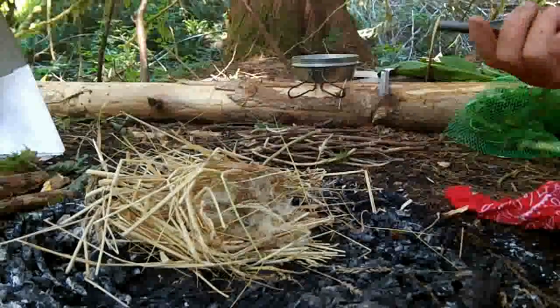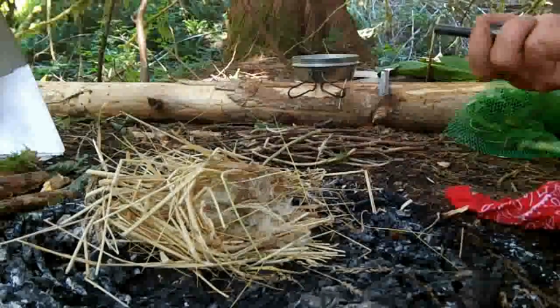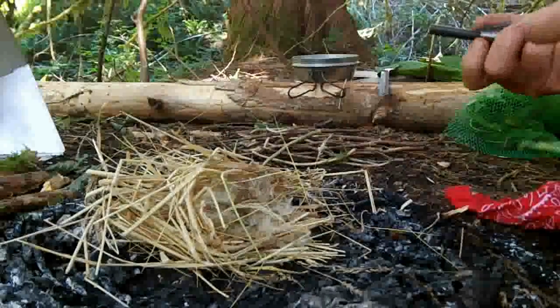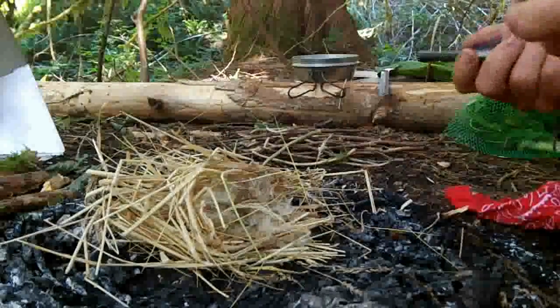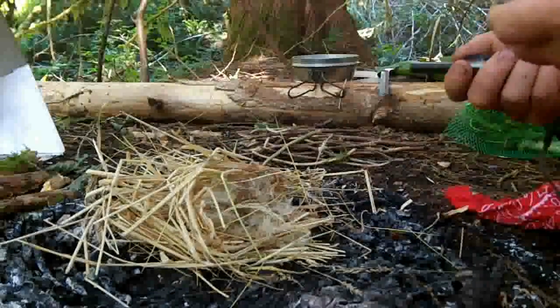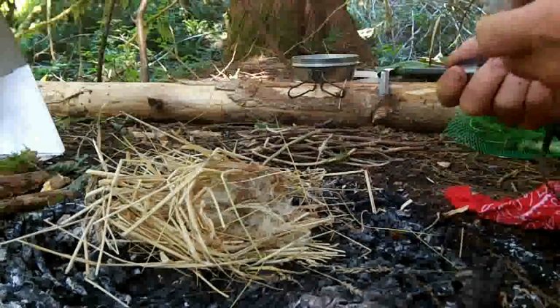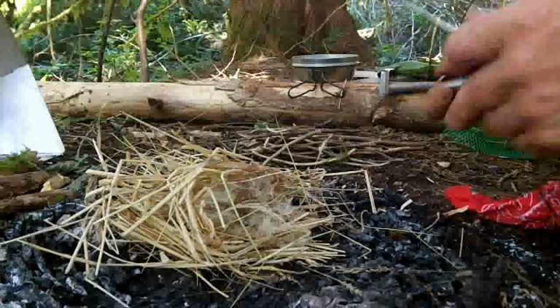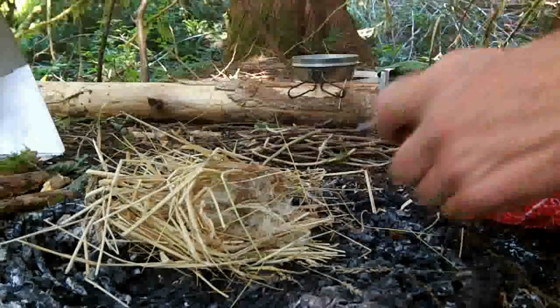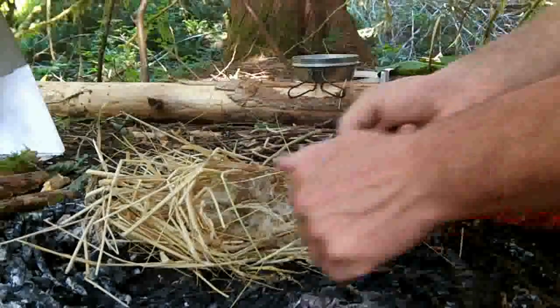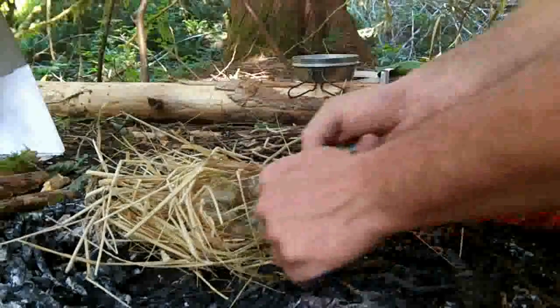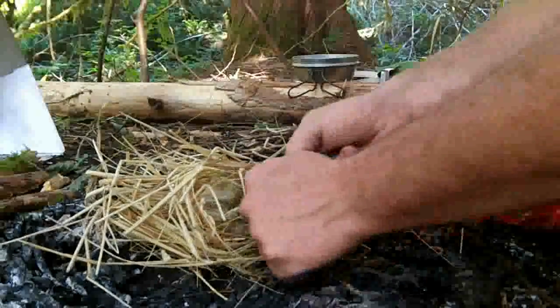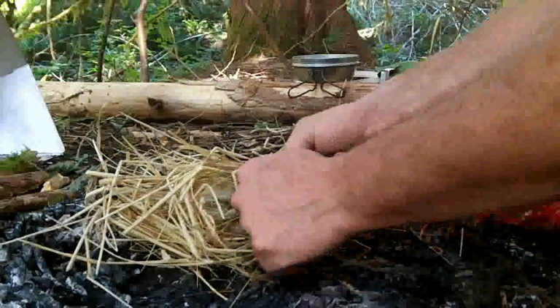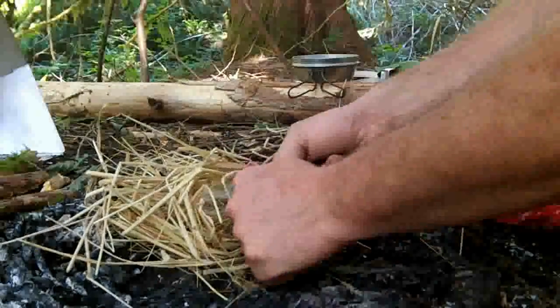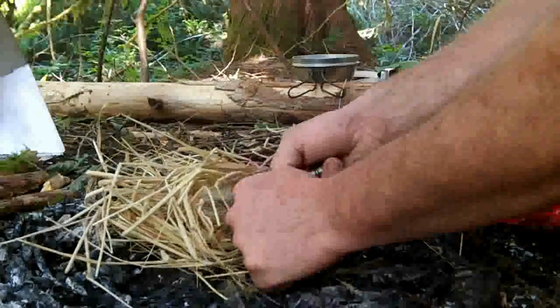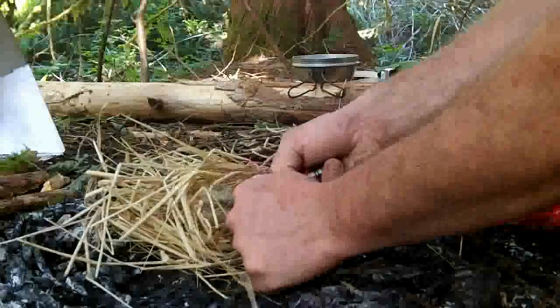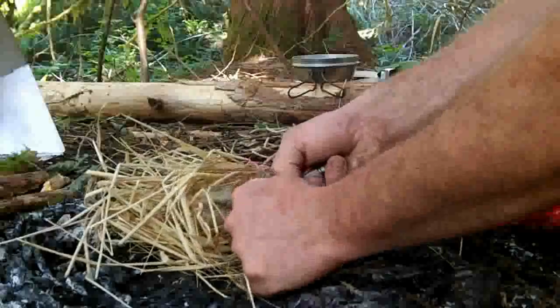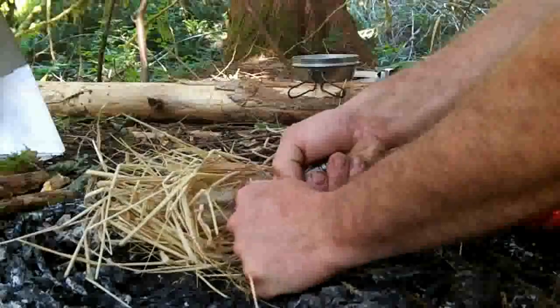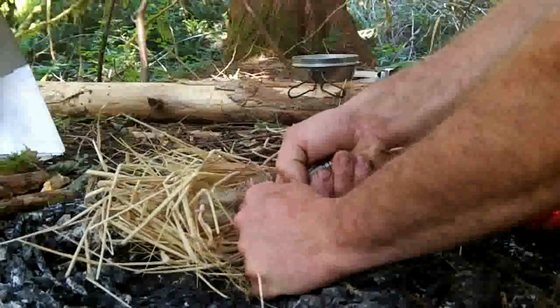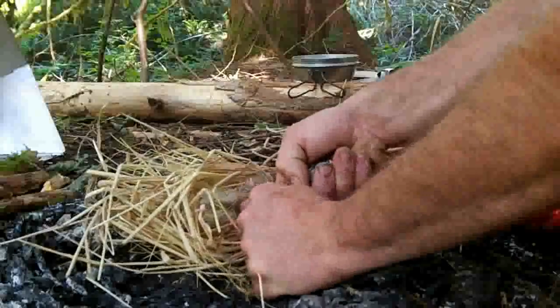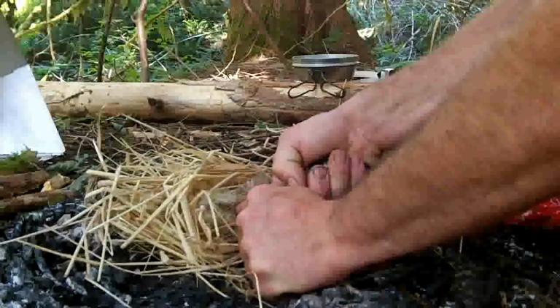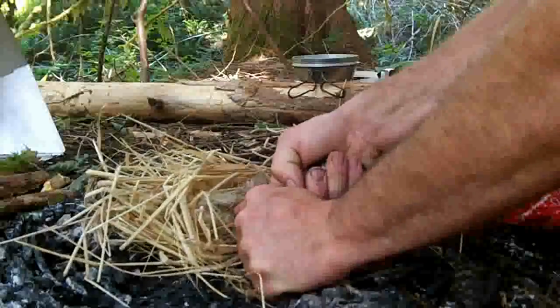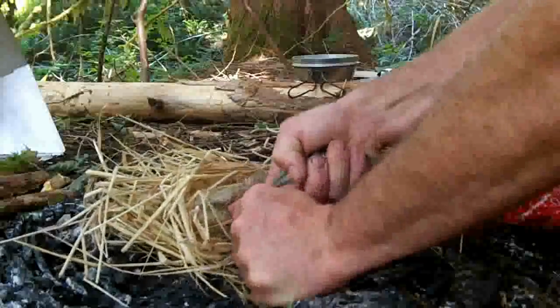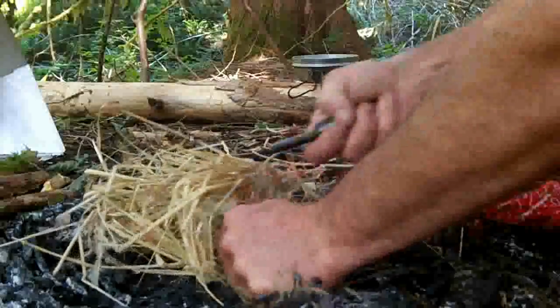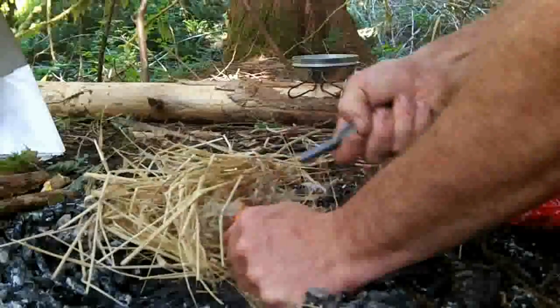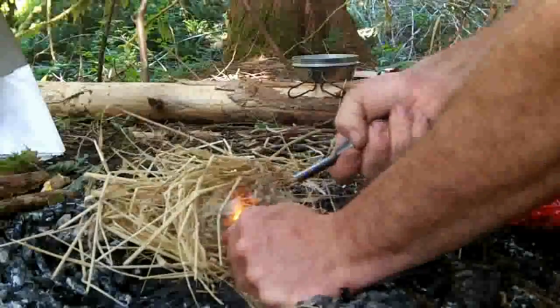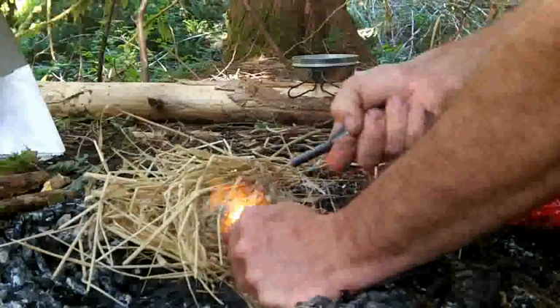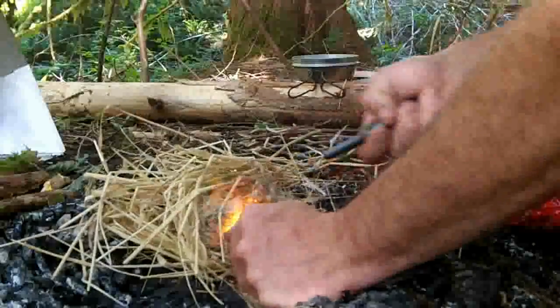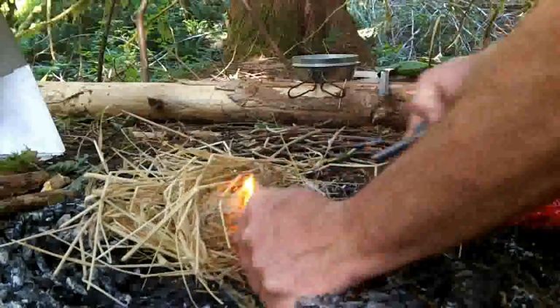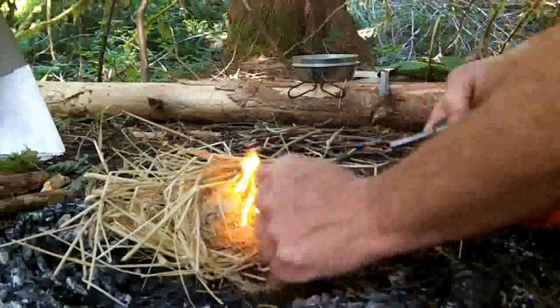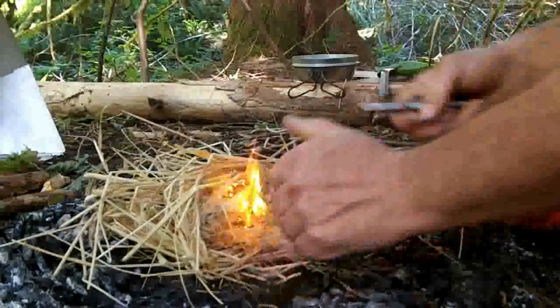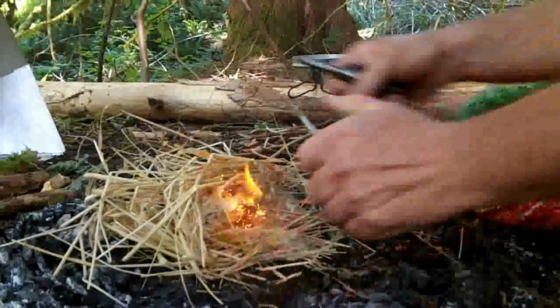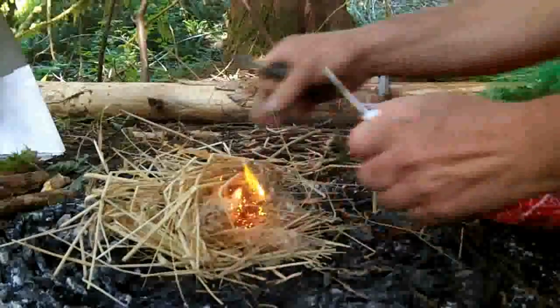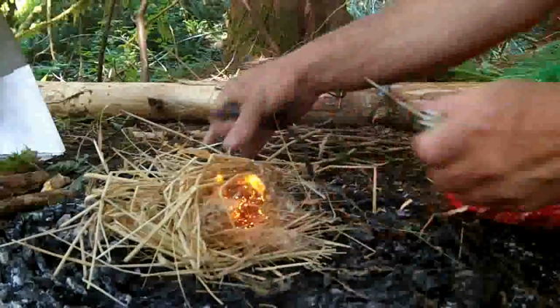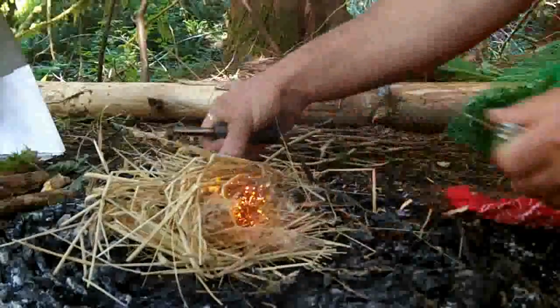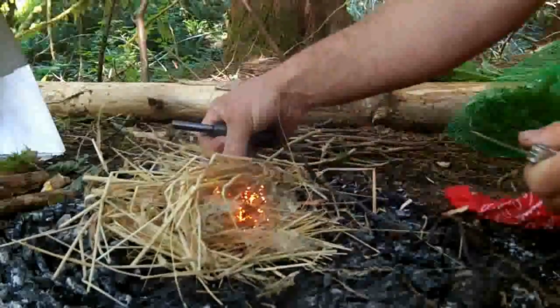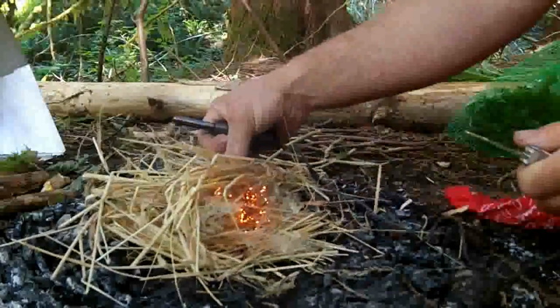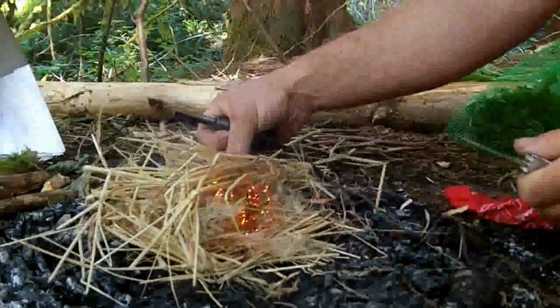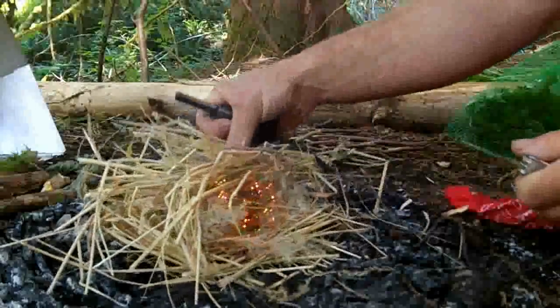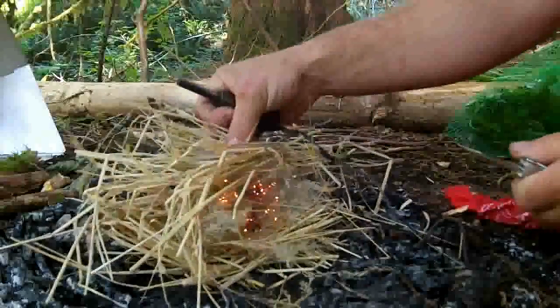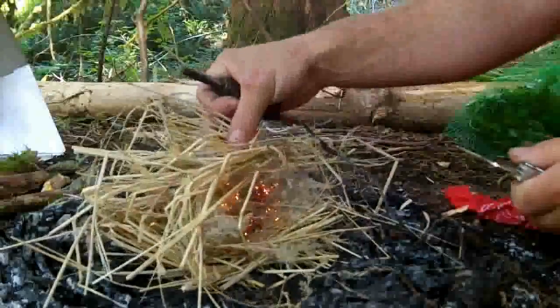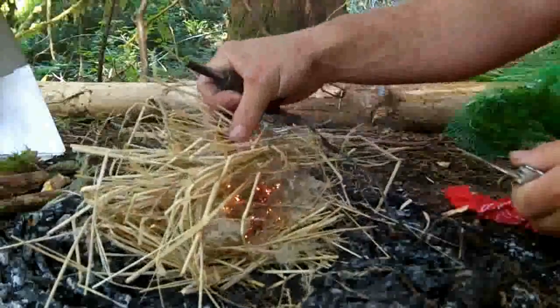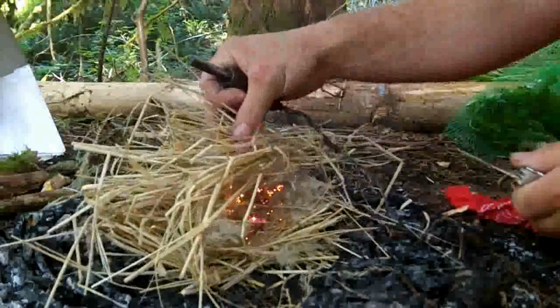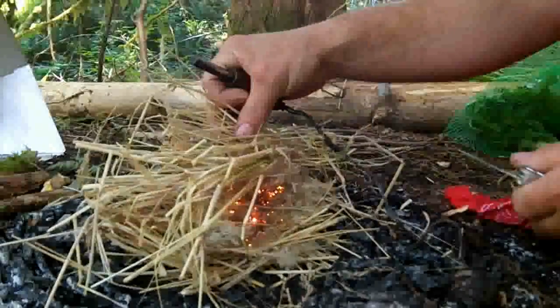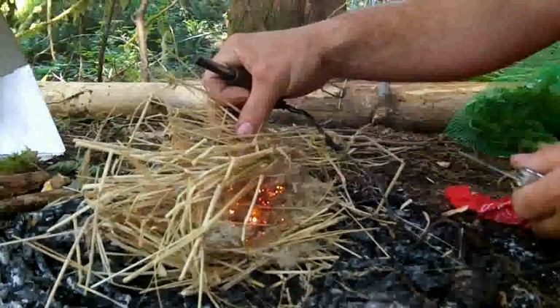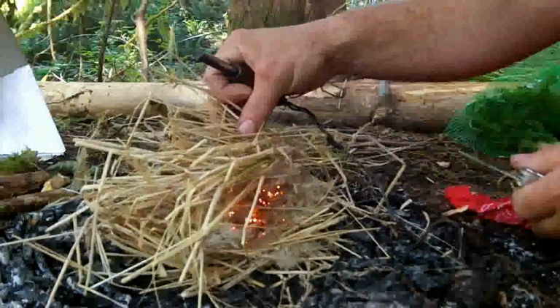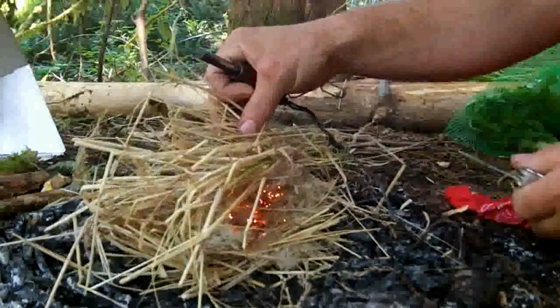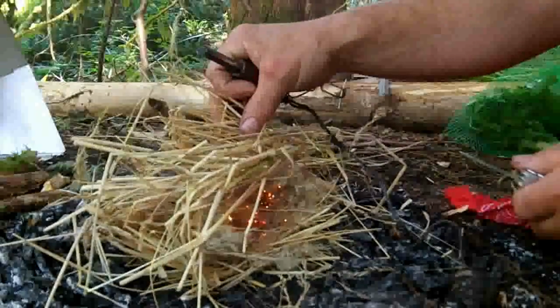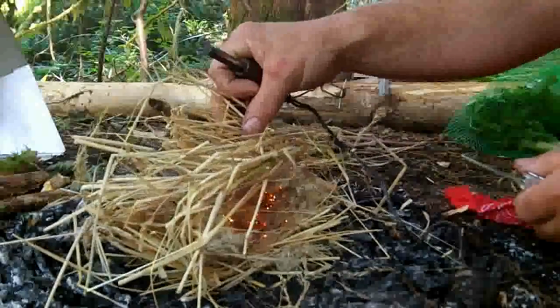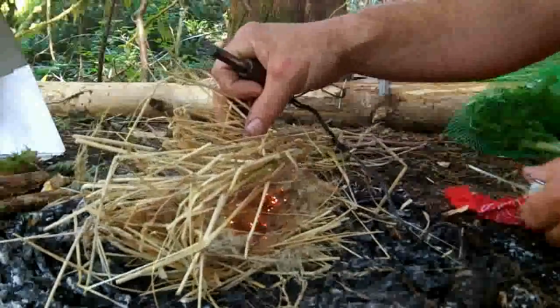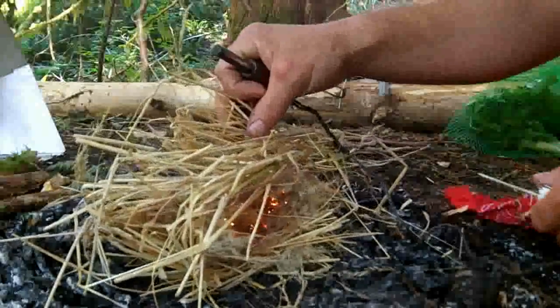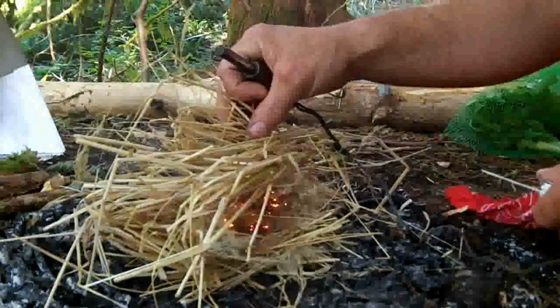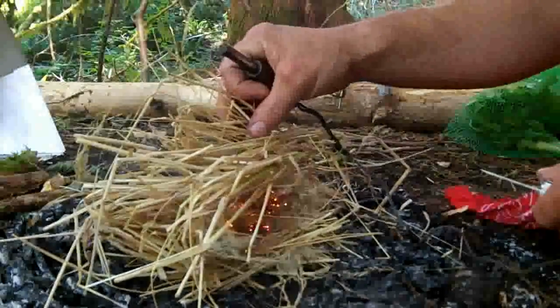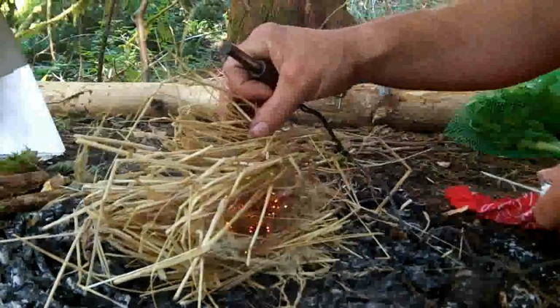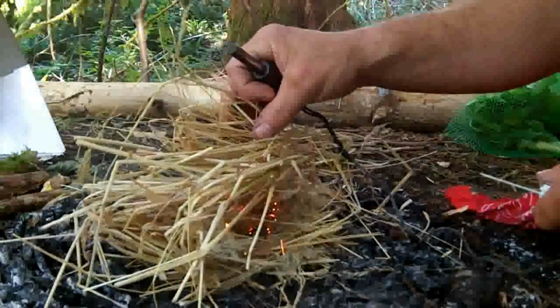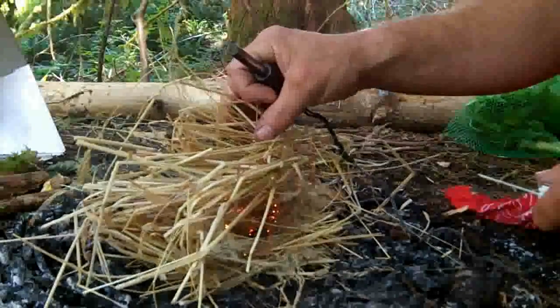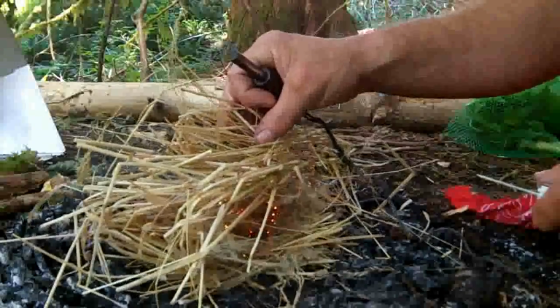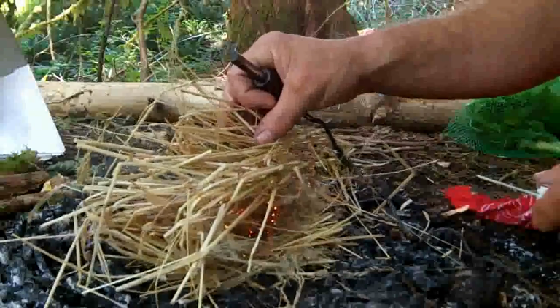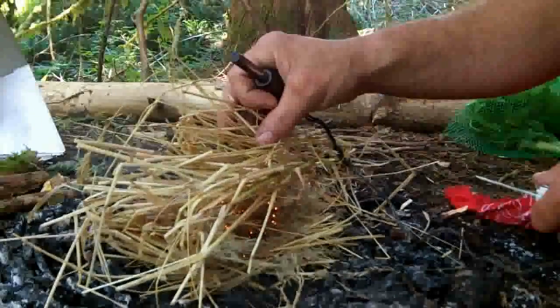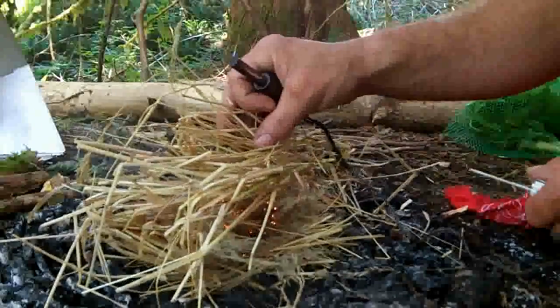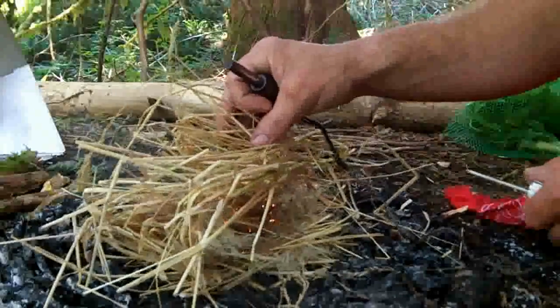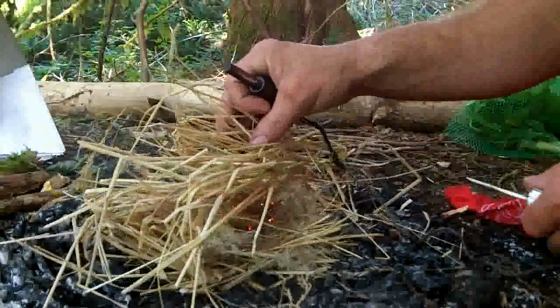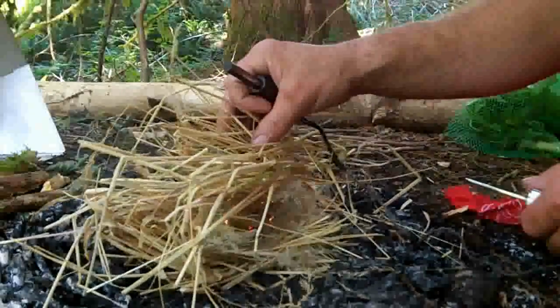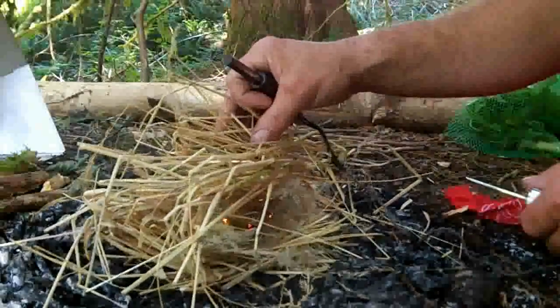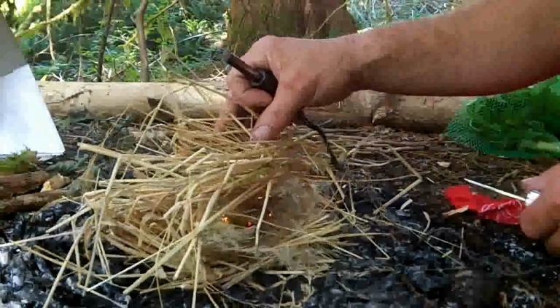There's a ferrorod. It lights up just like the dandelion.